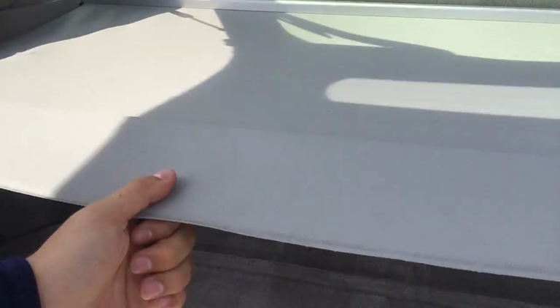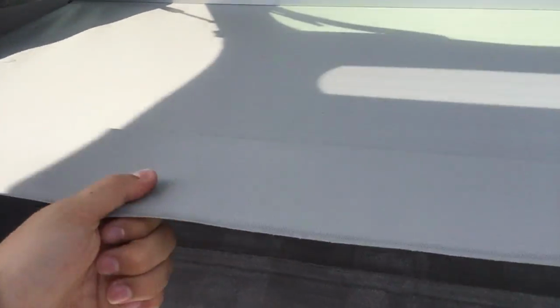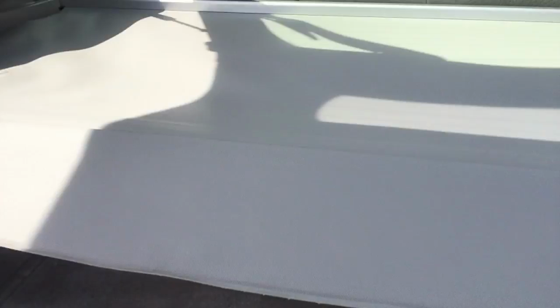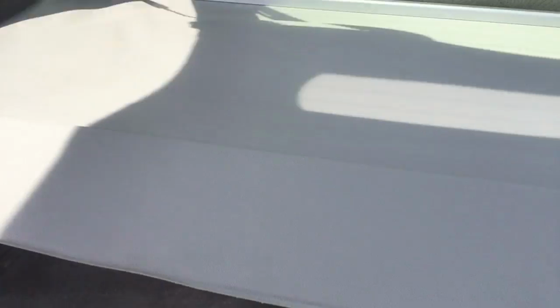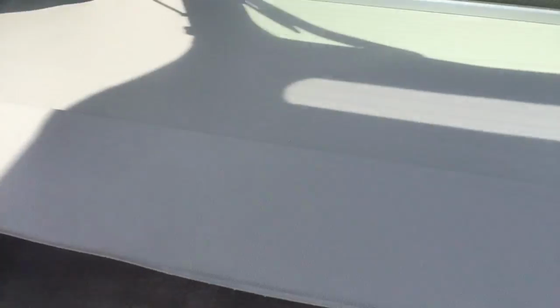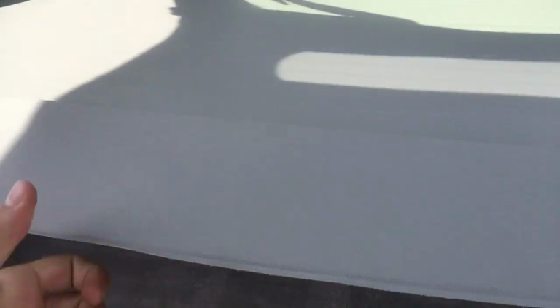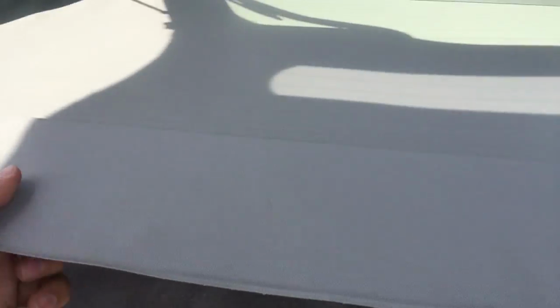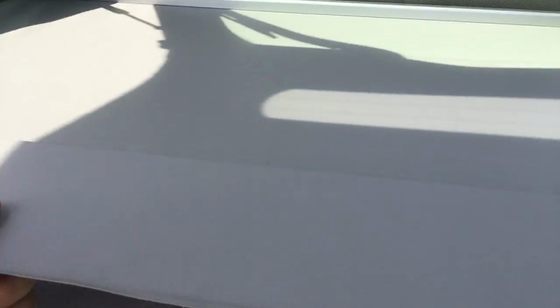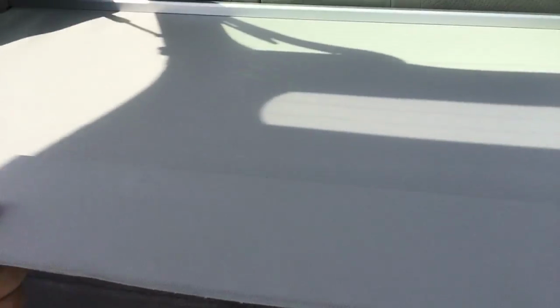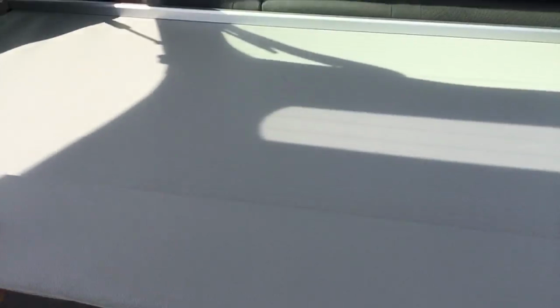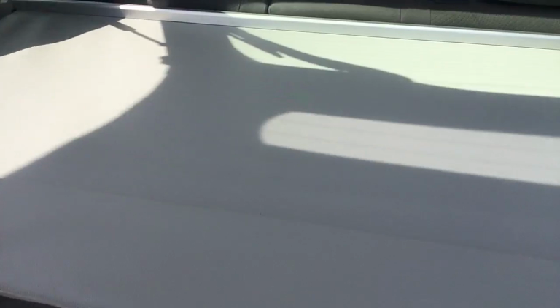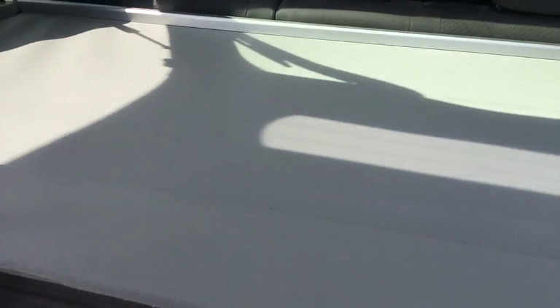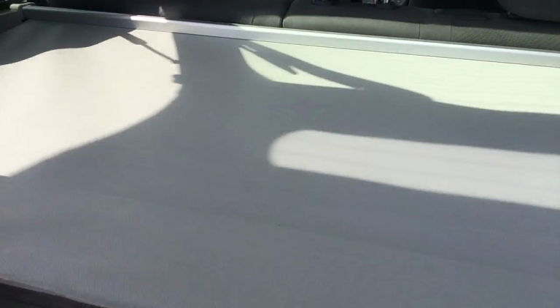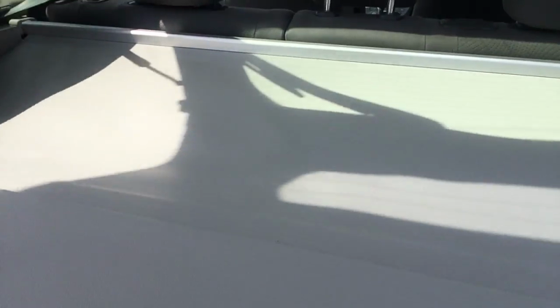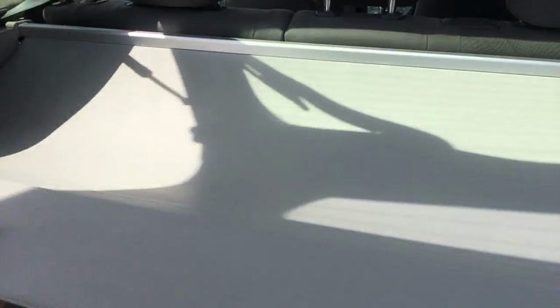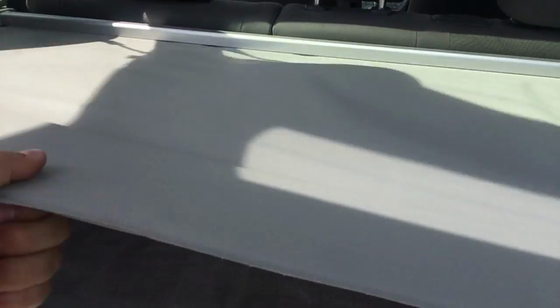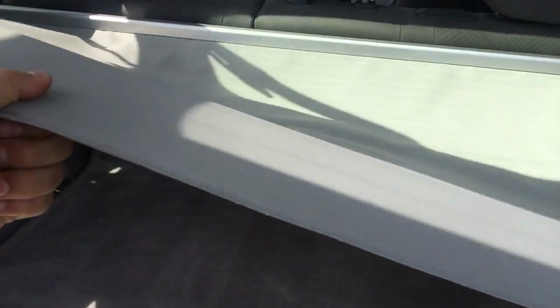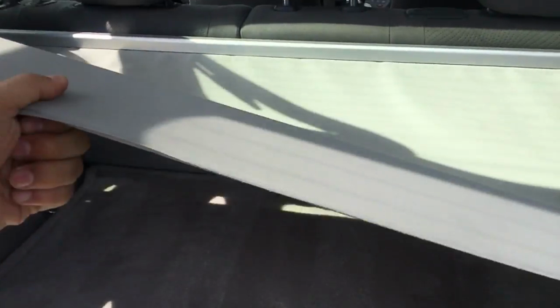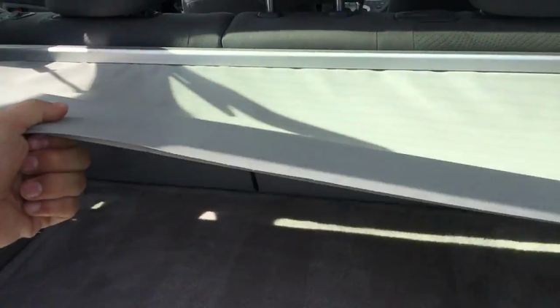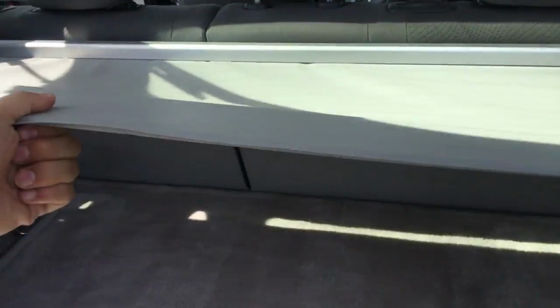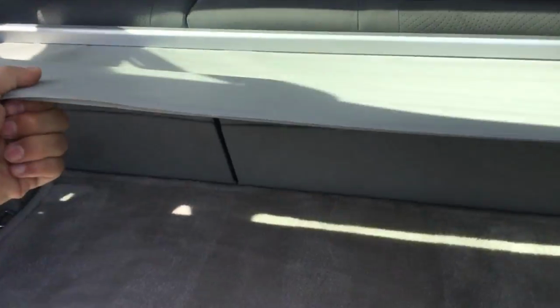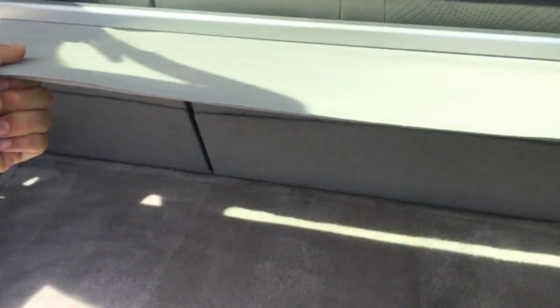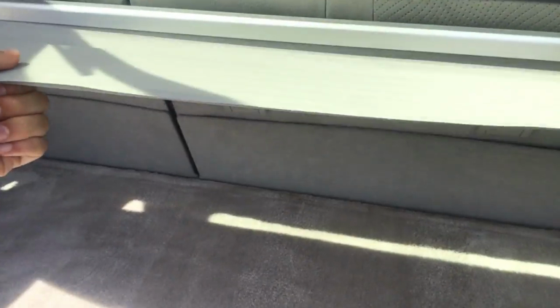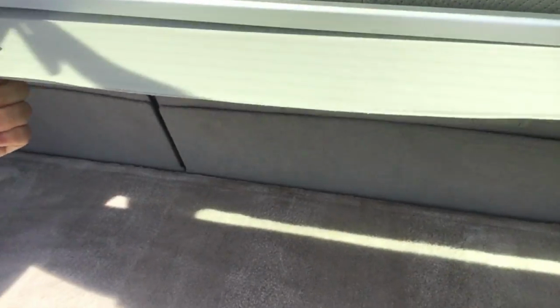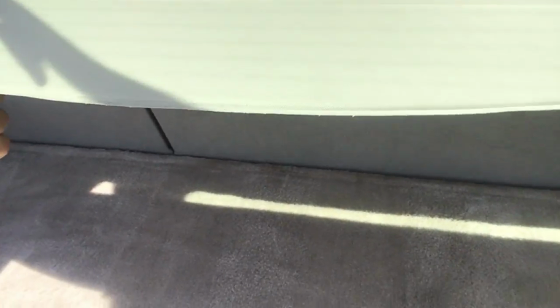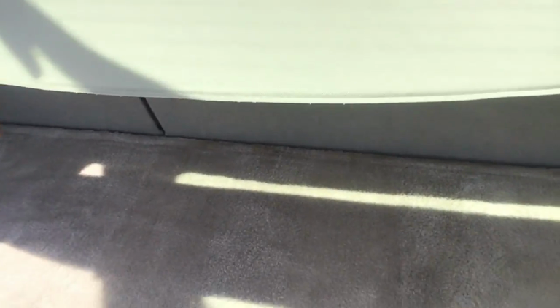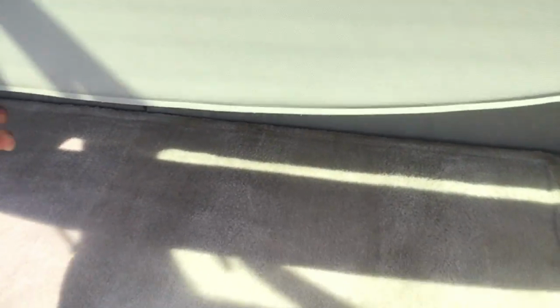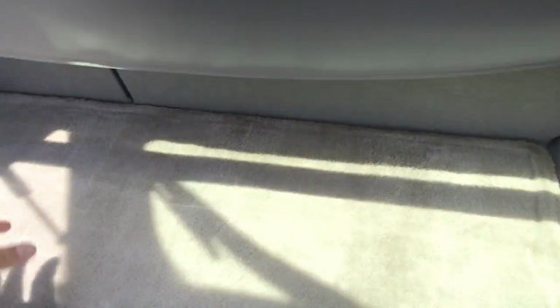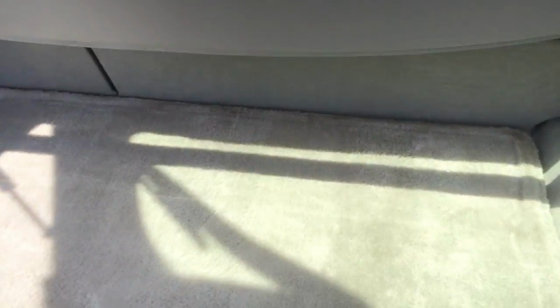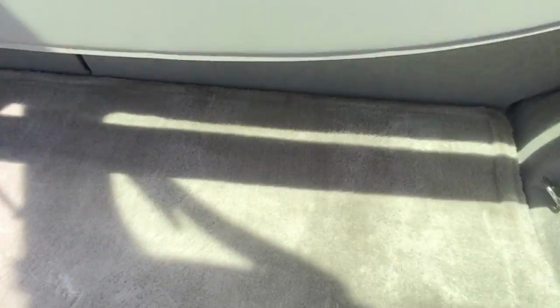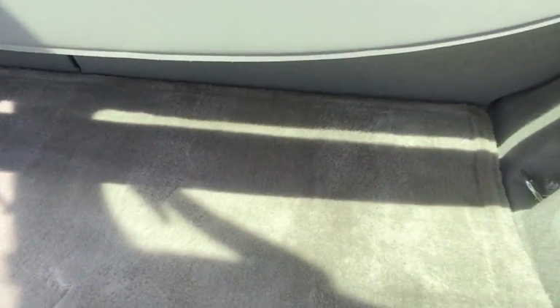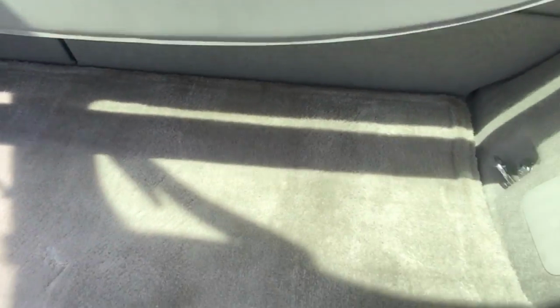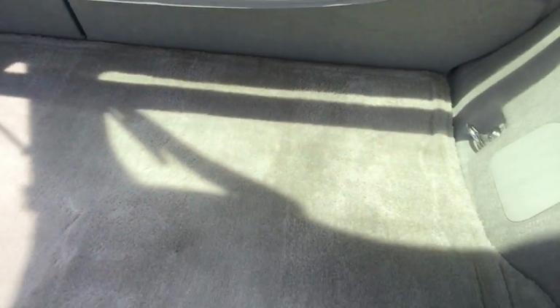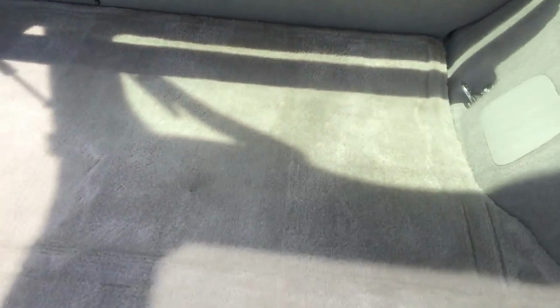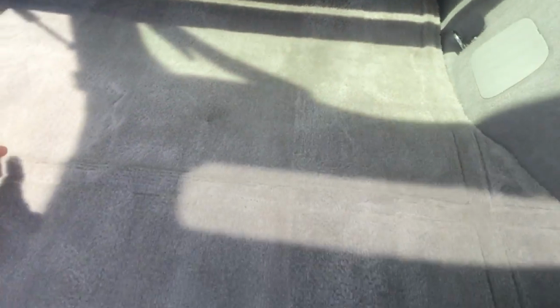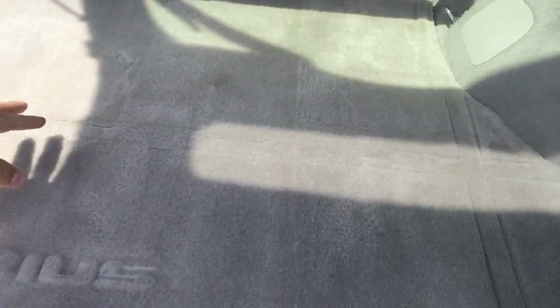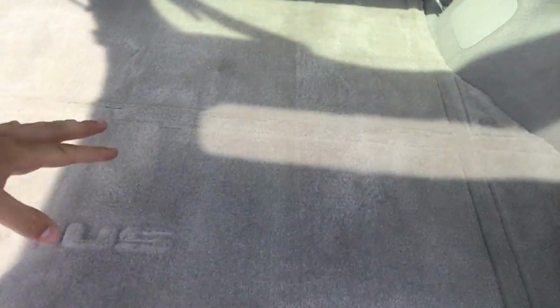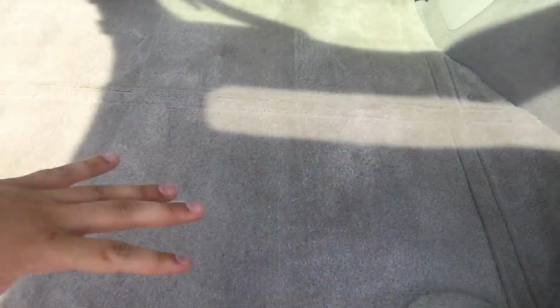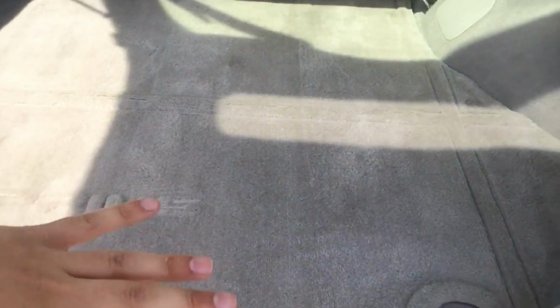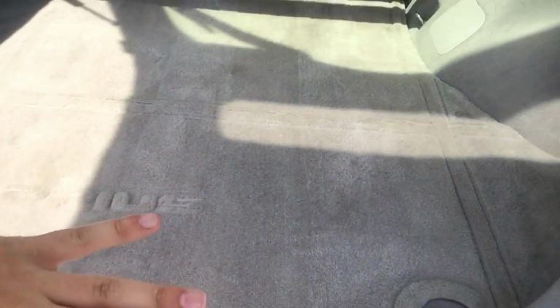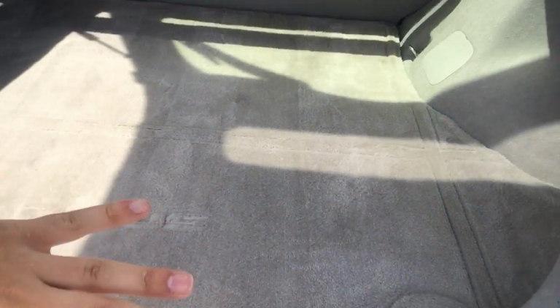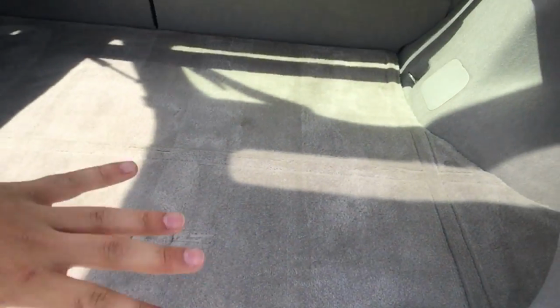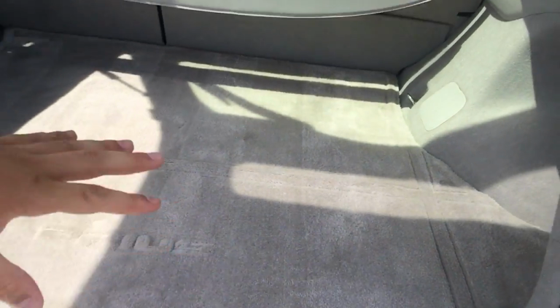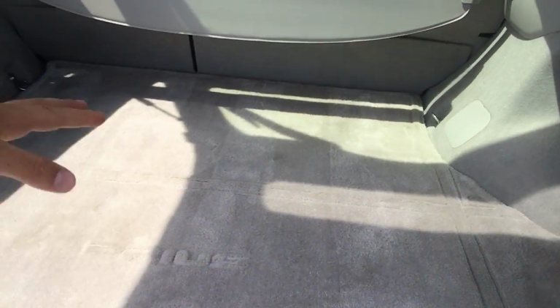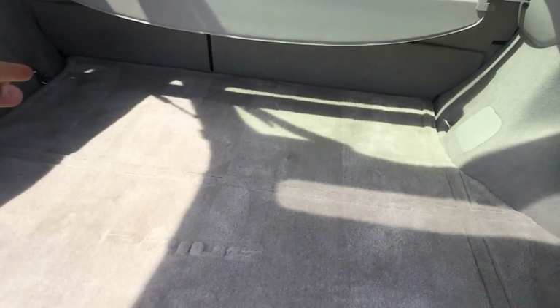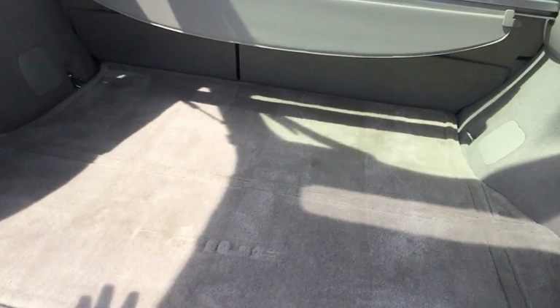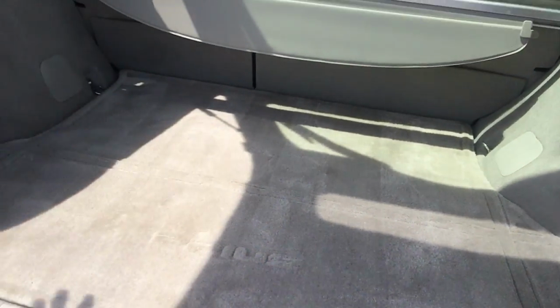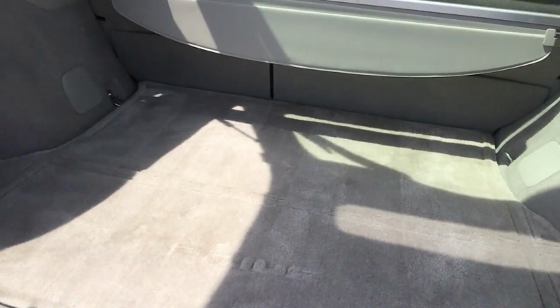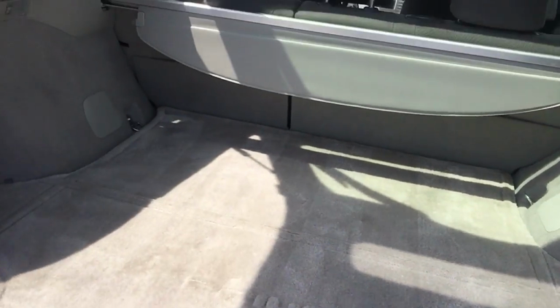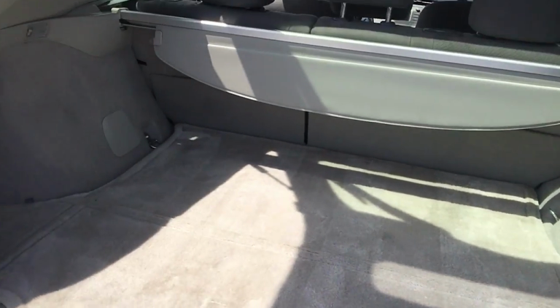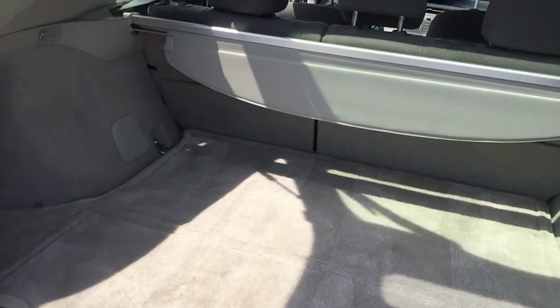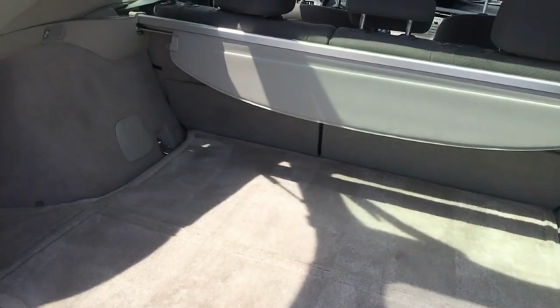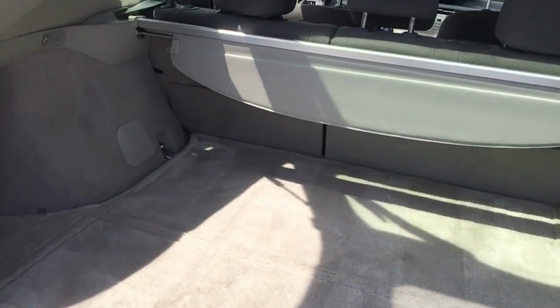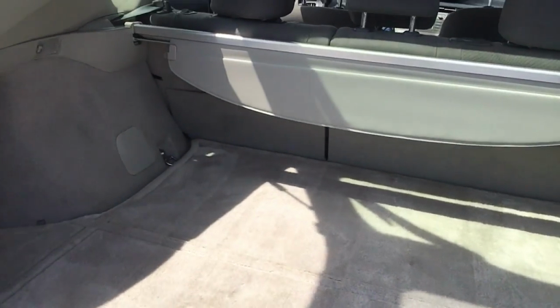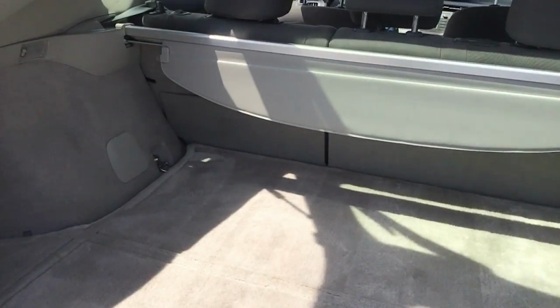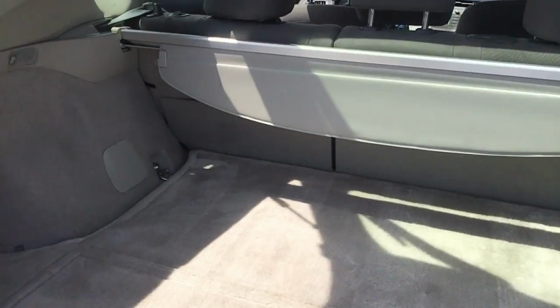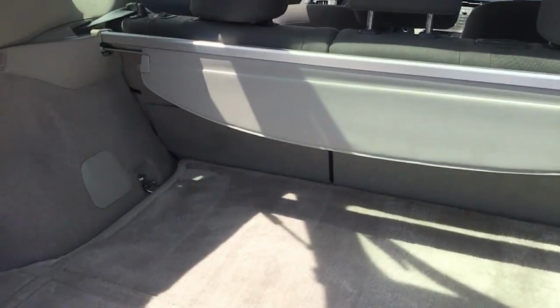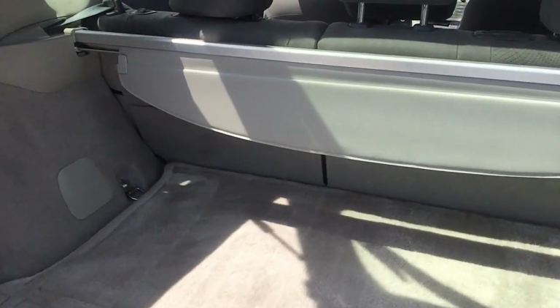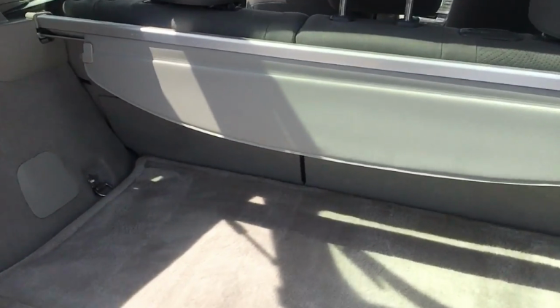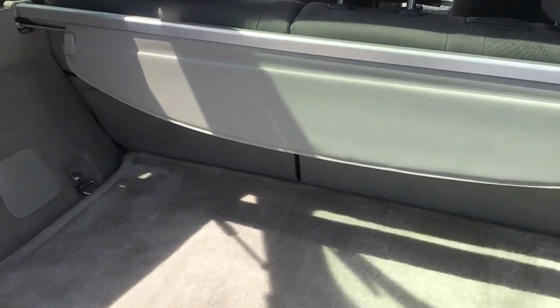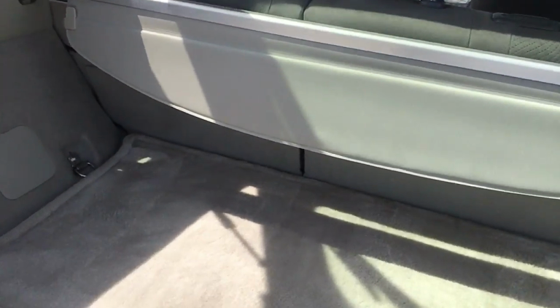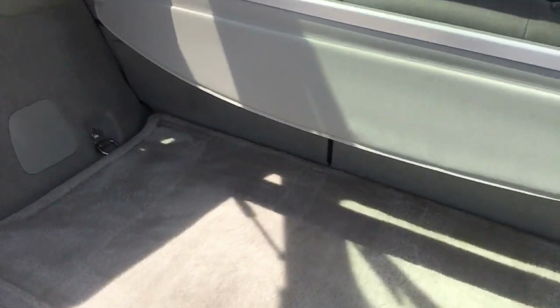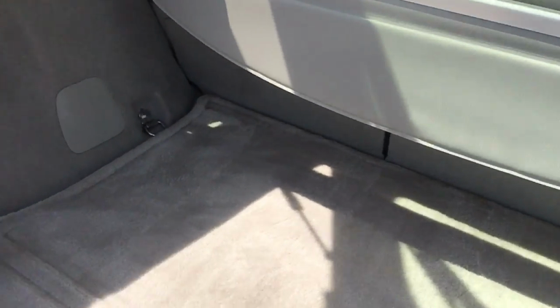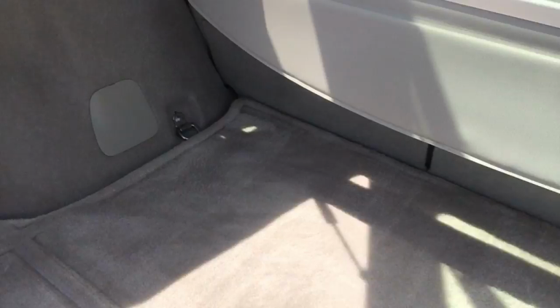Or if you need more storage room, you can just put it back and you can see a giant hatchback trunk in here.